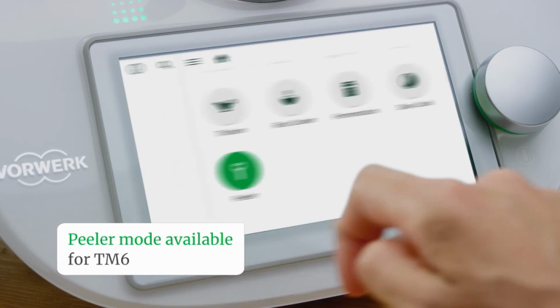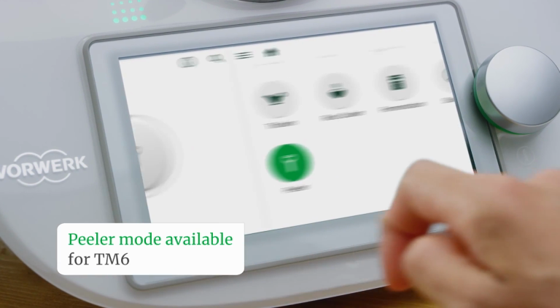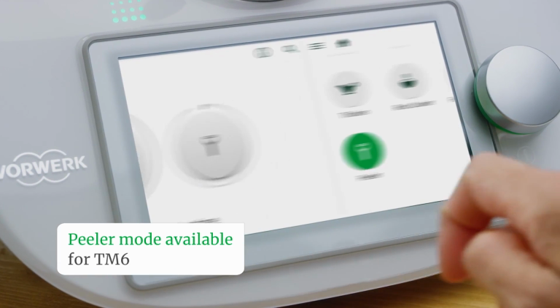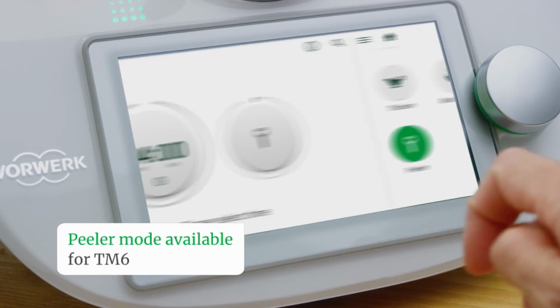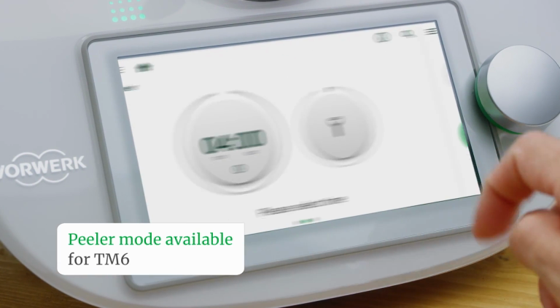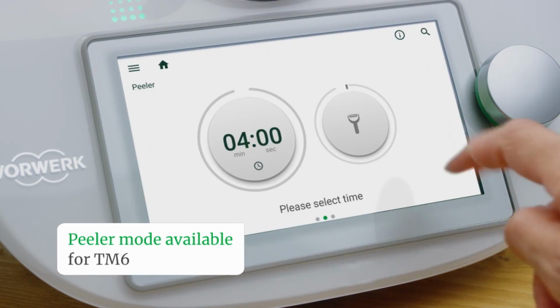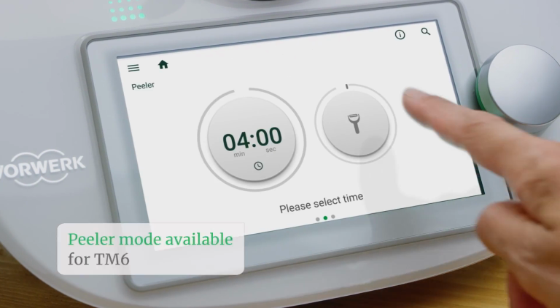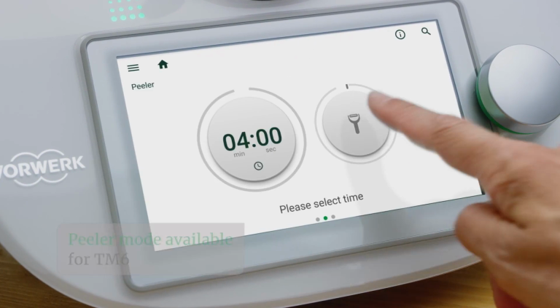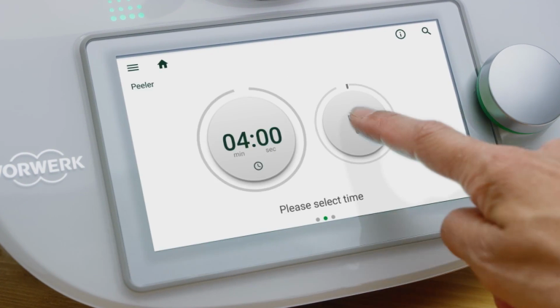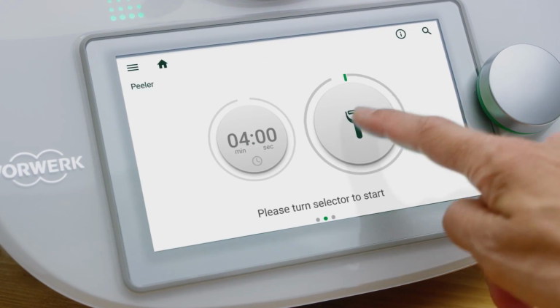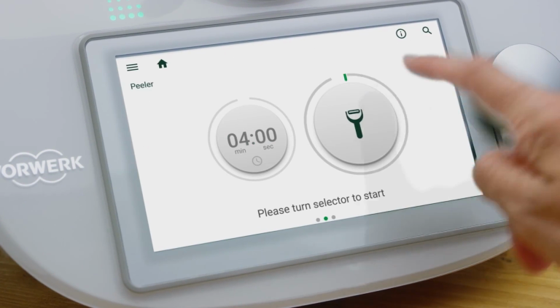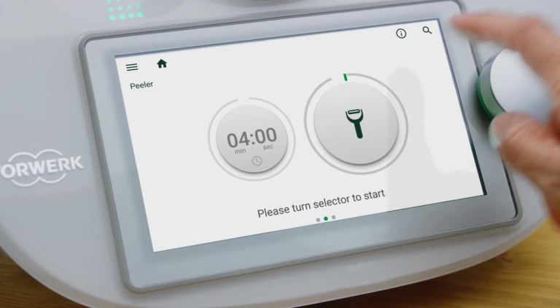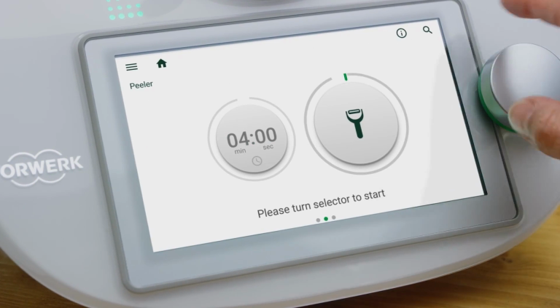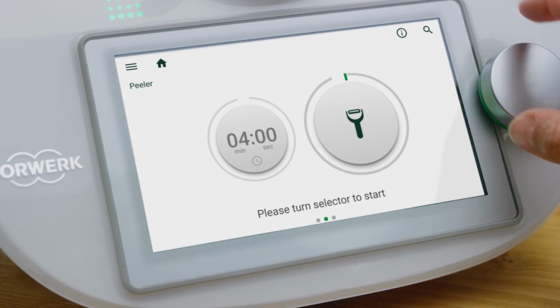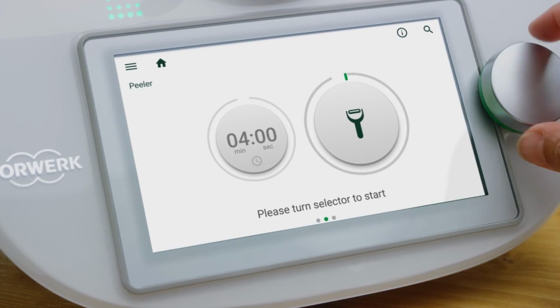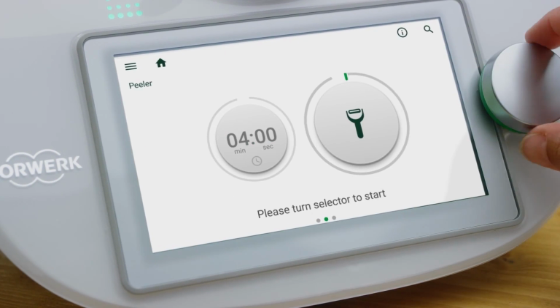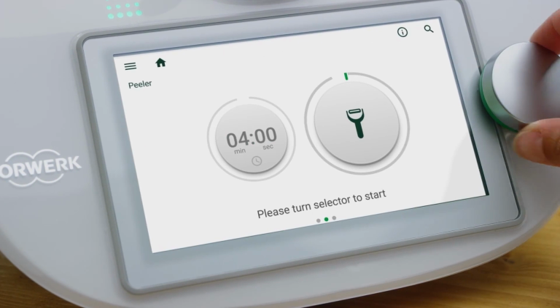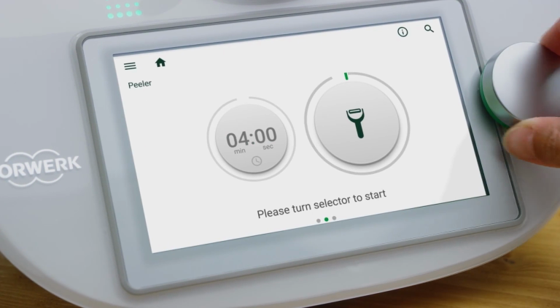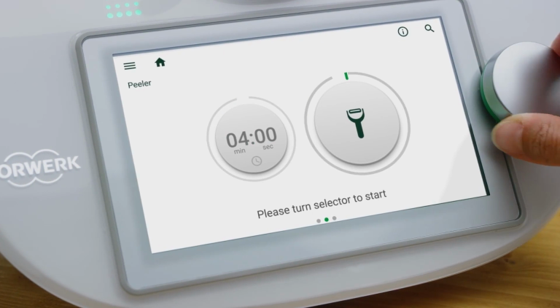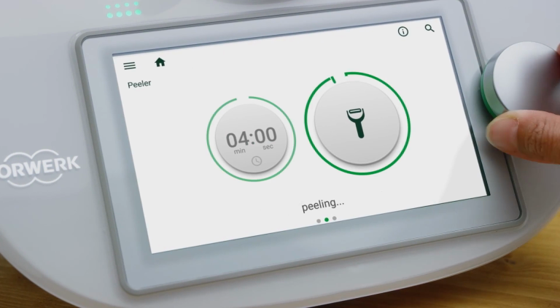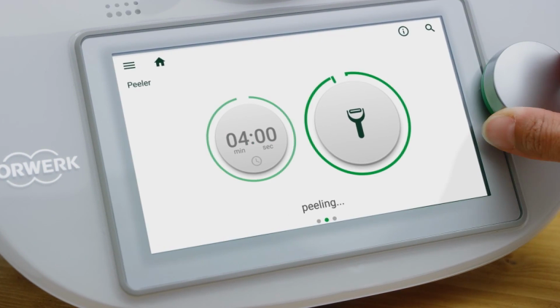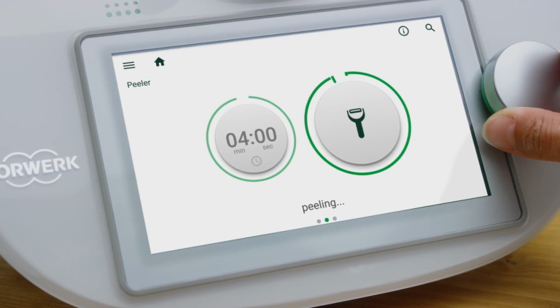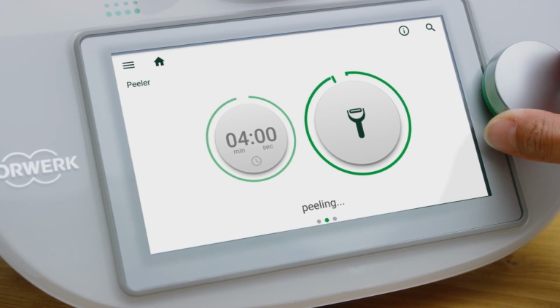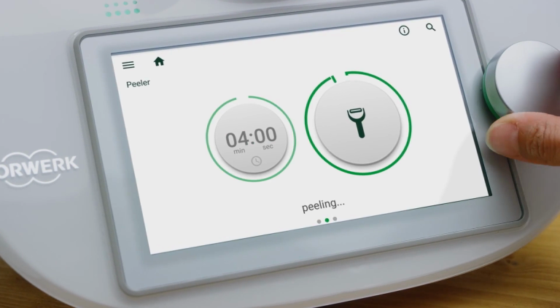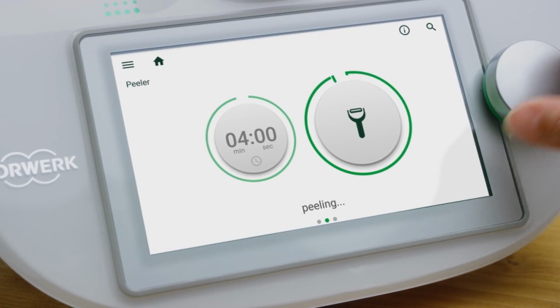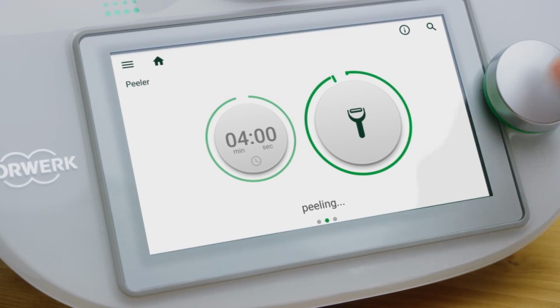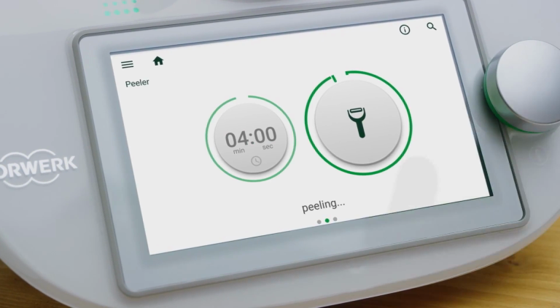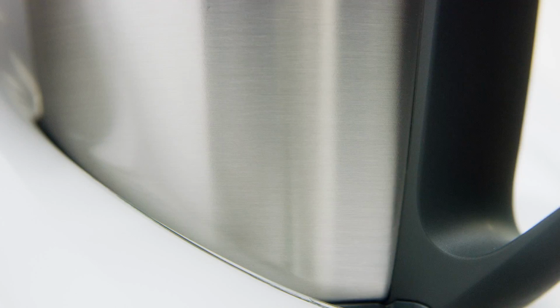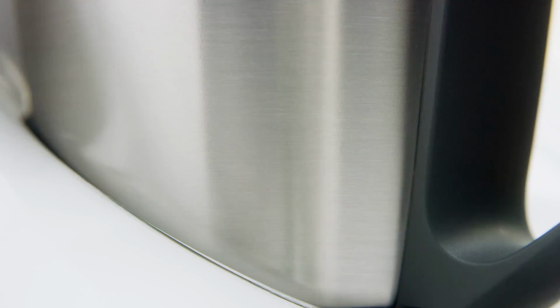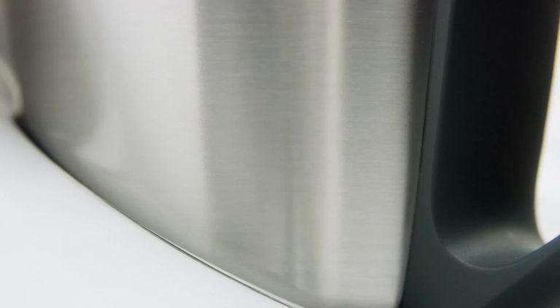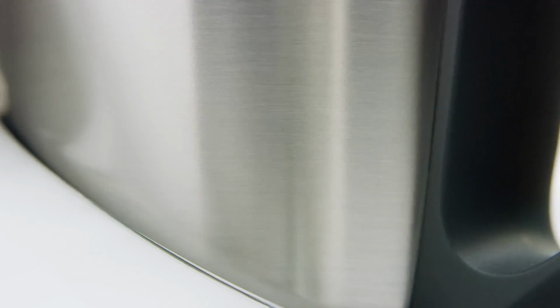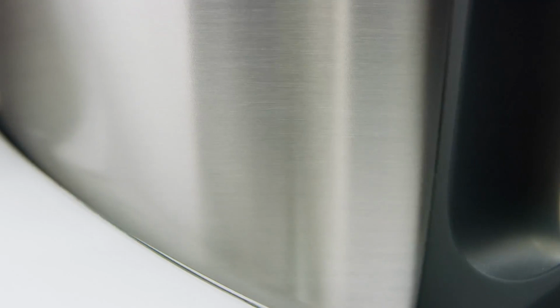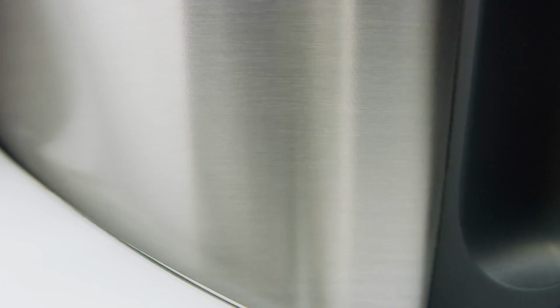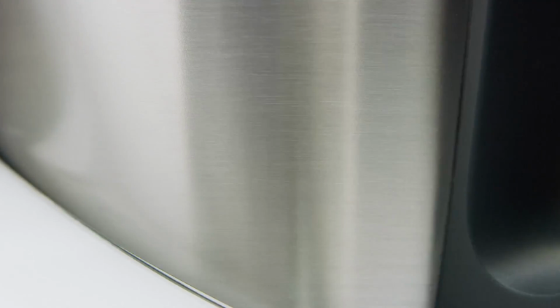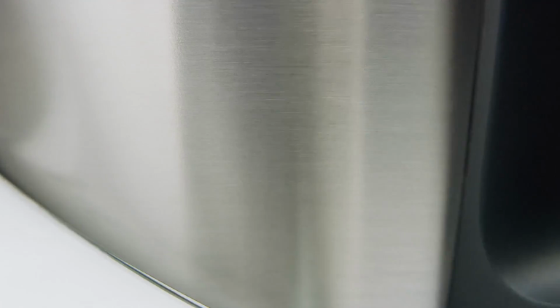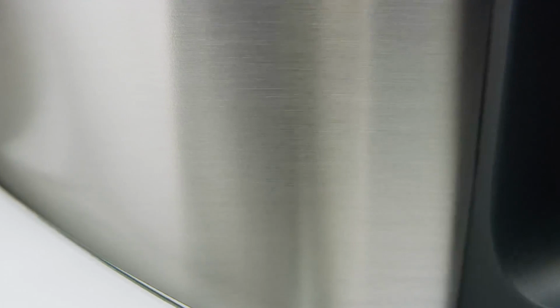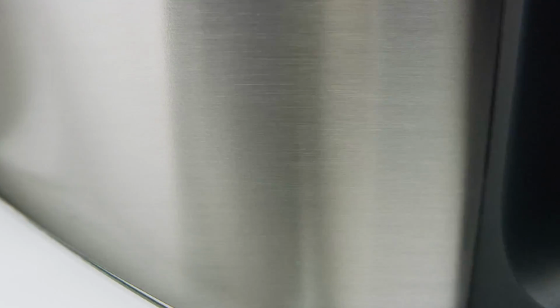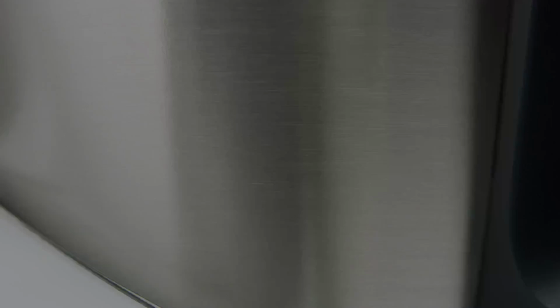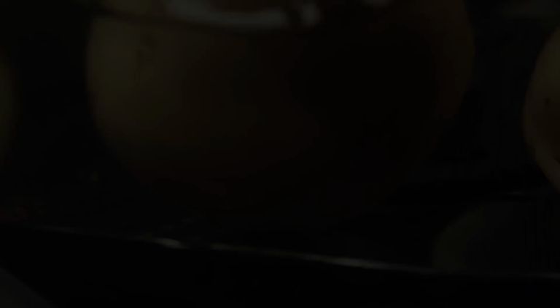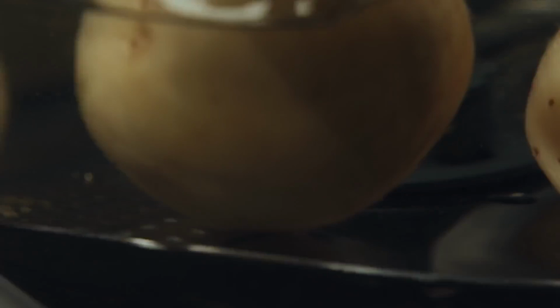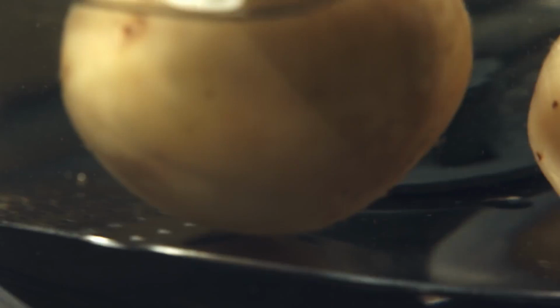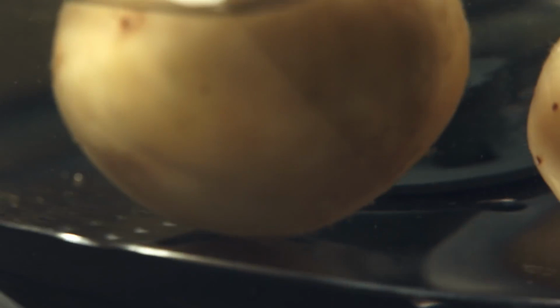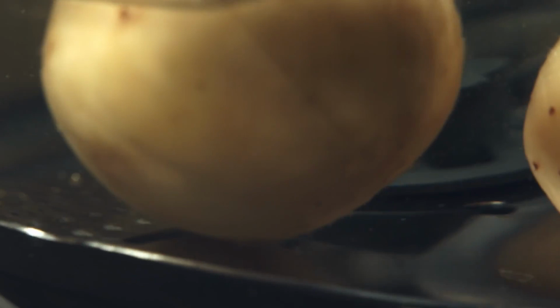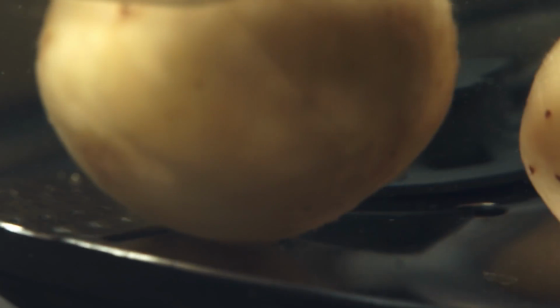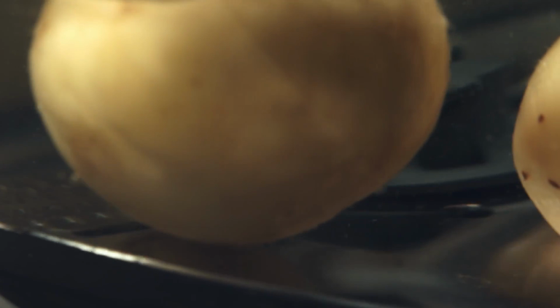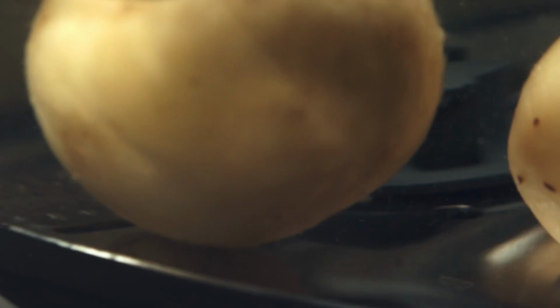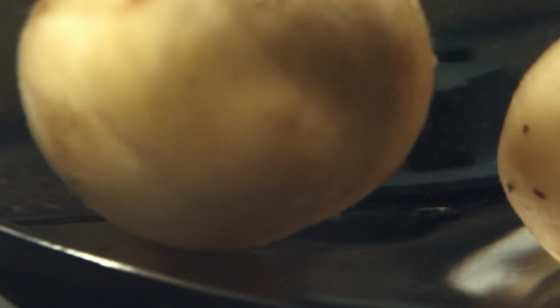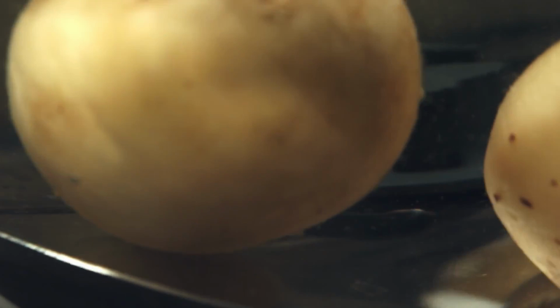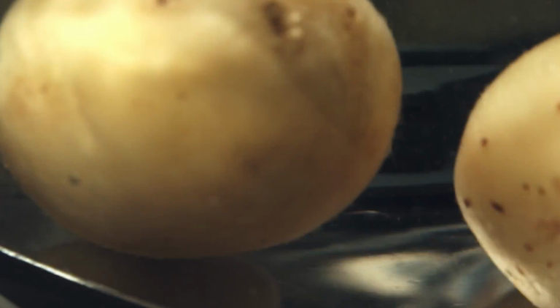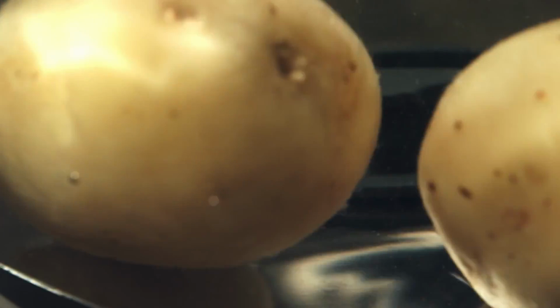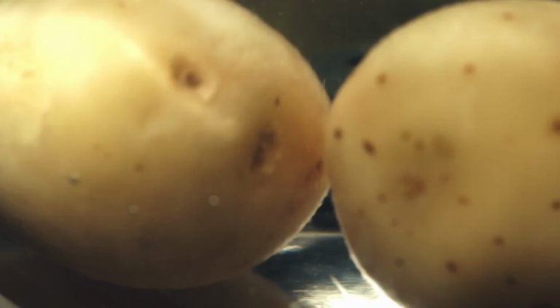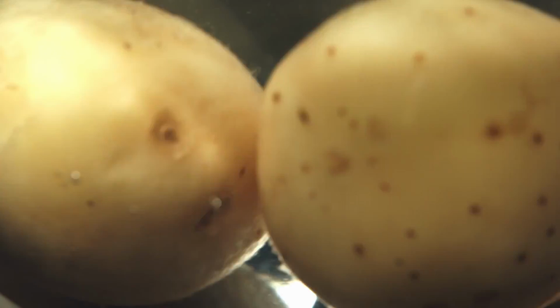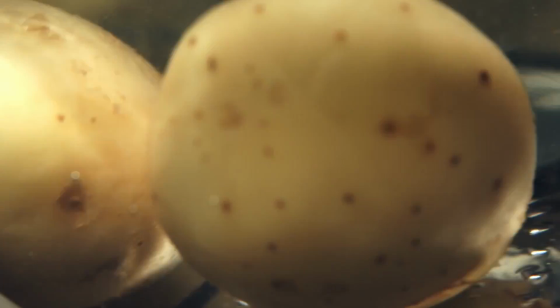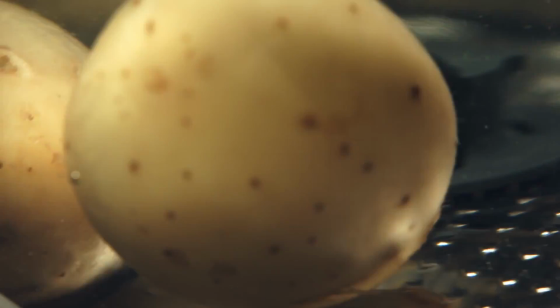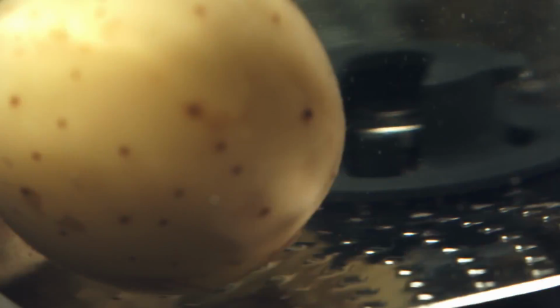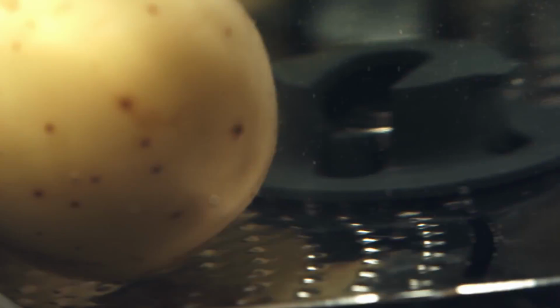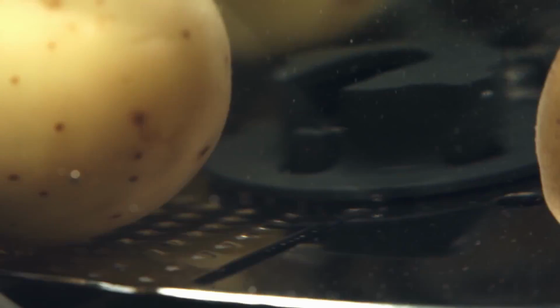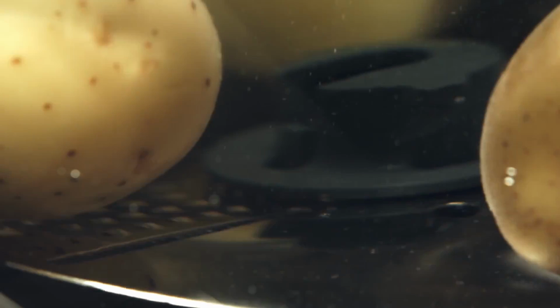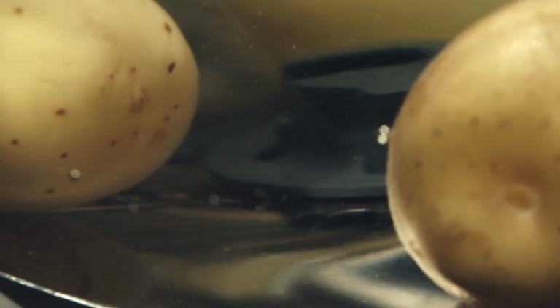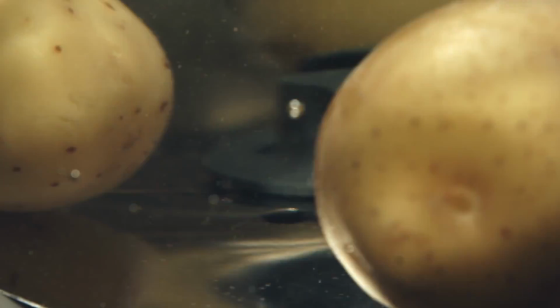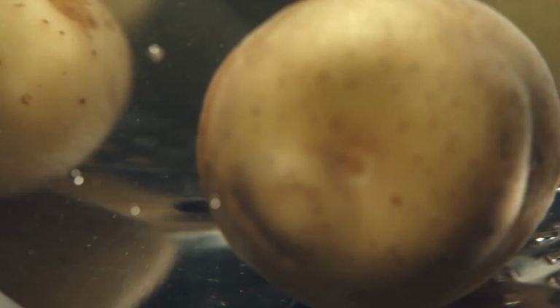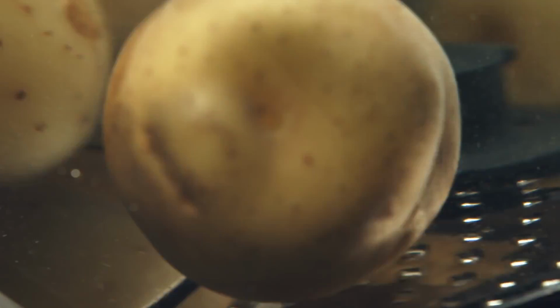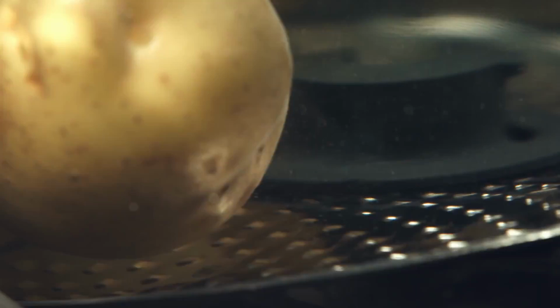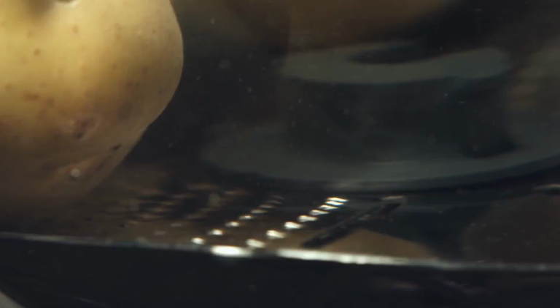At the touch of a button, reverse the rotation and start rubbing the potato skins, avoiding the fuss and mess in the kitchen.